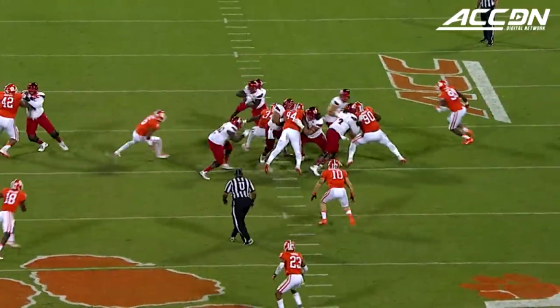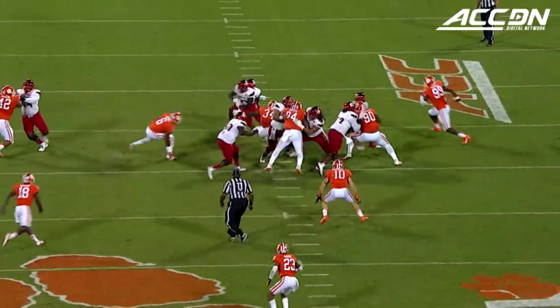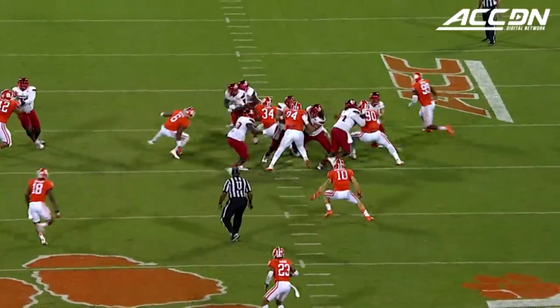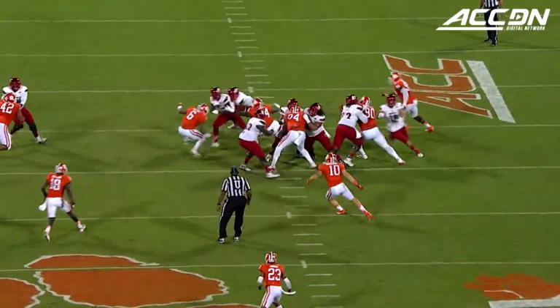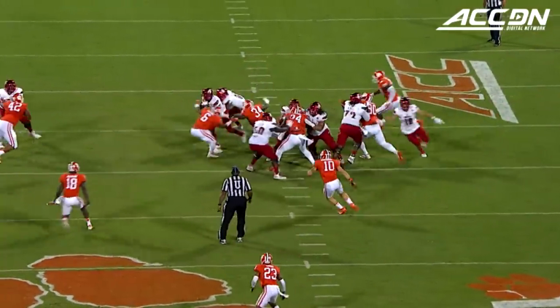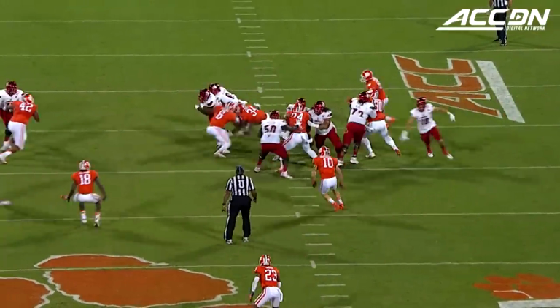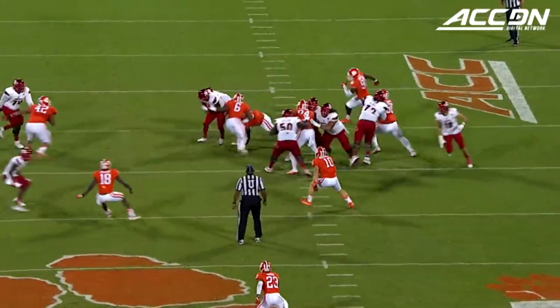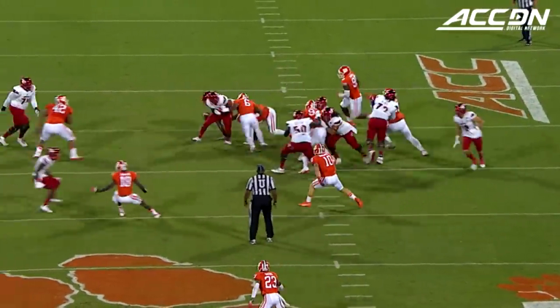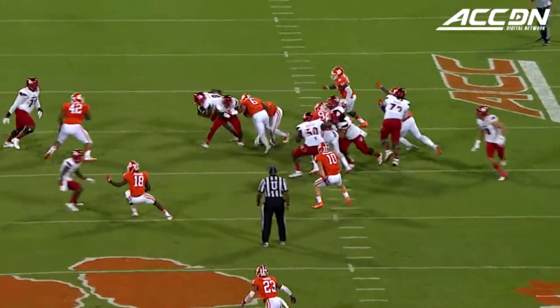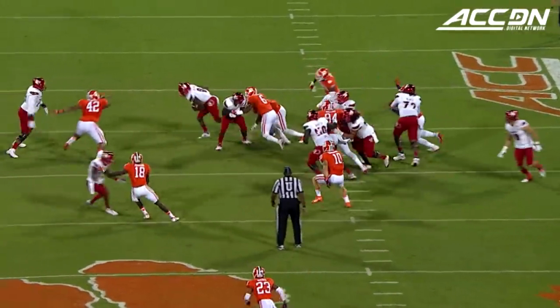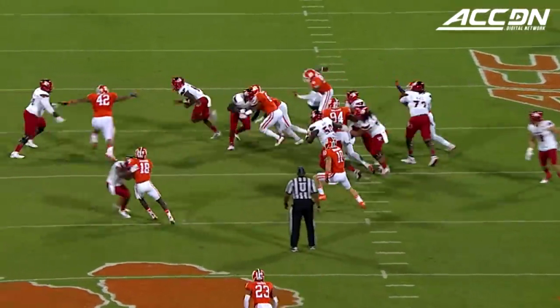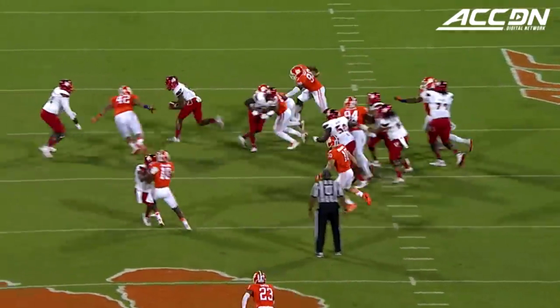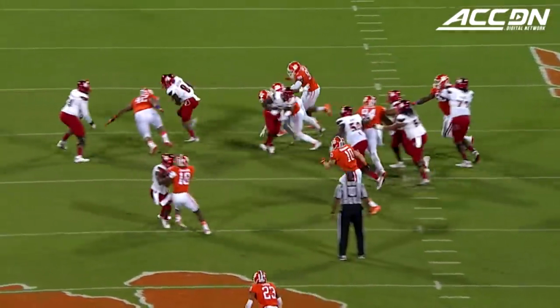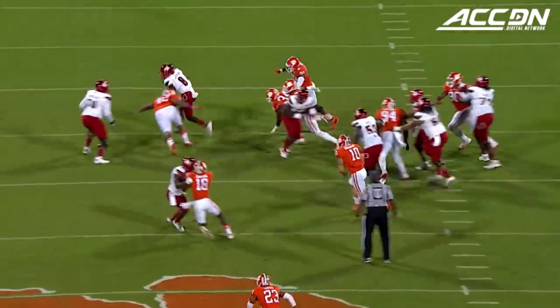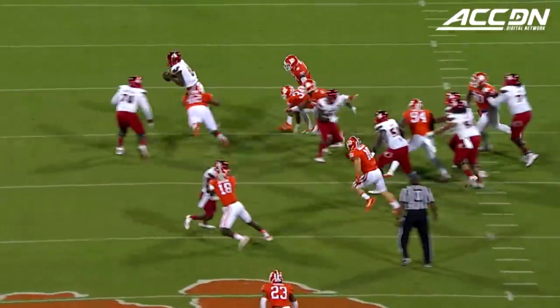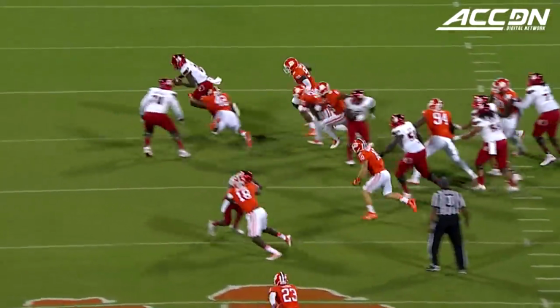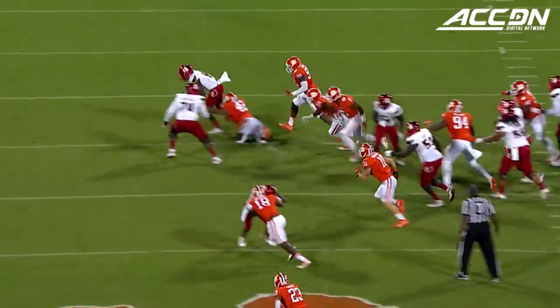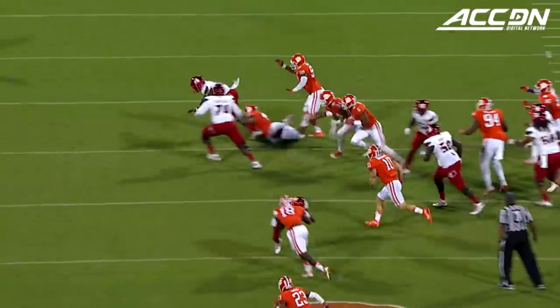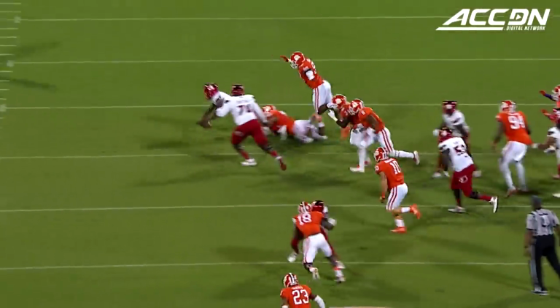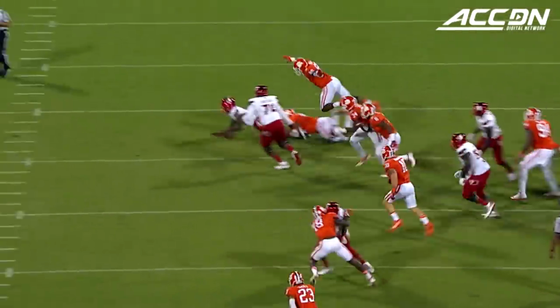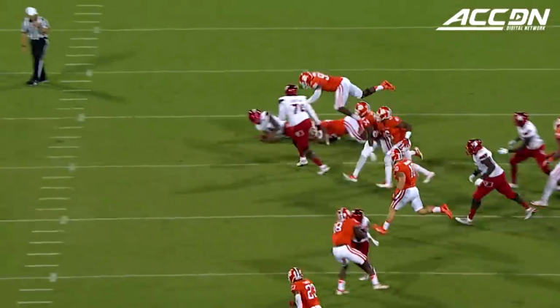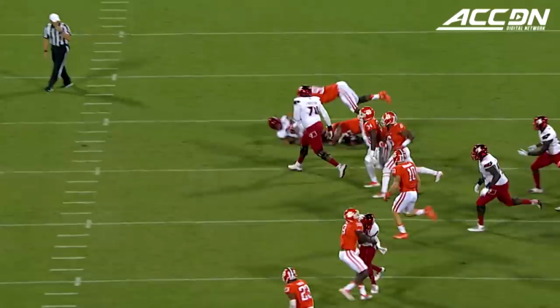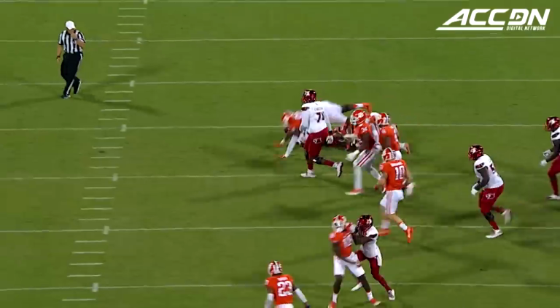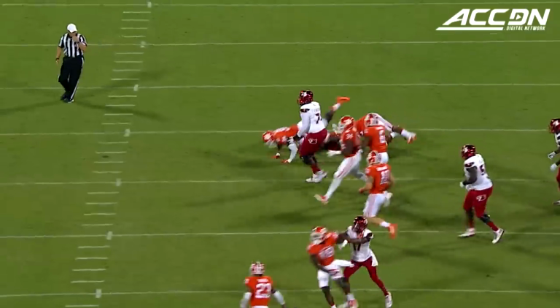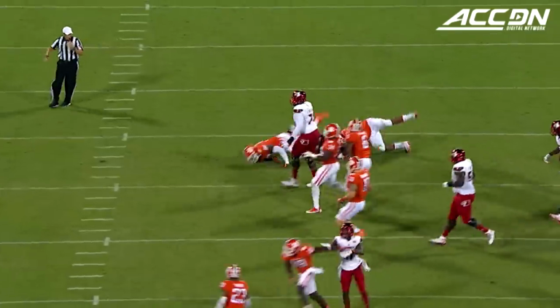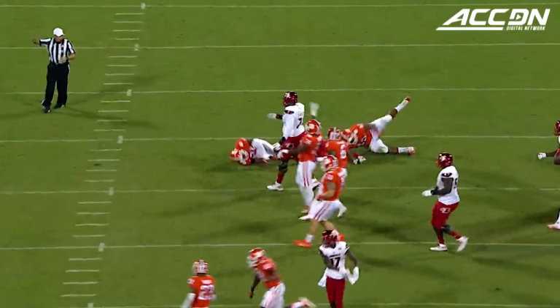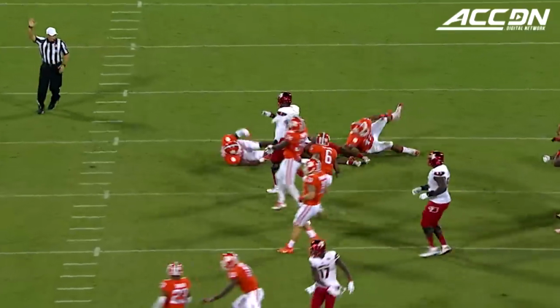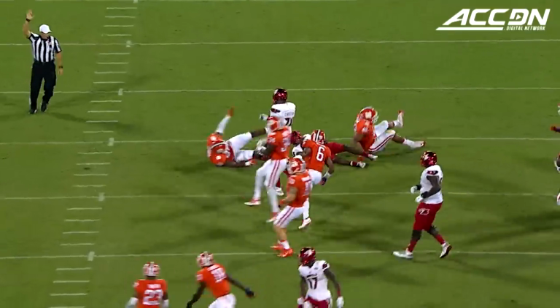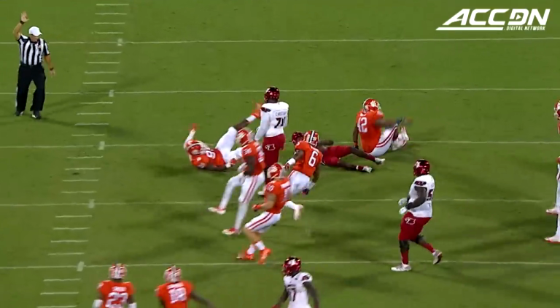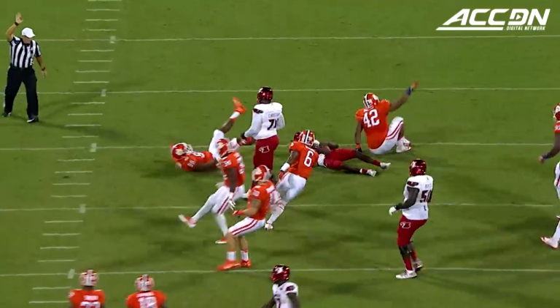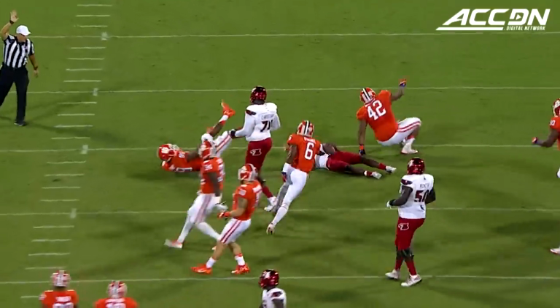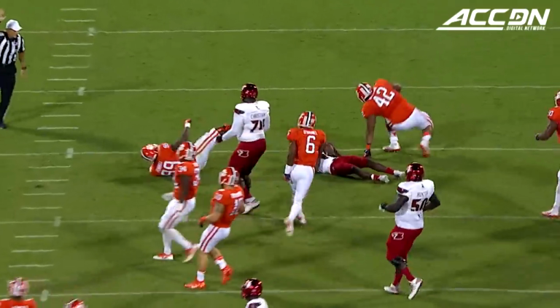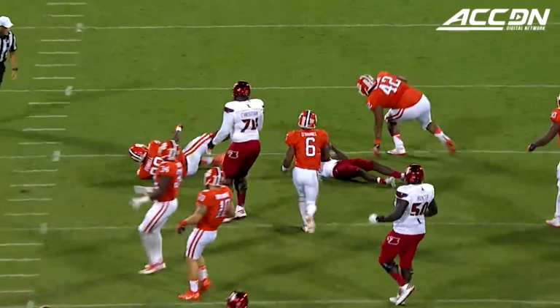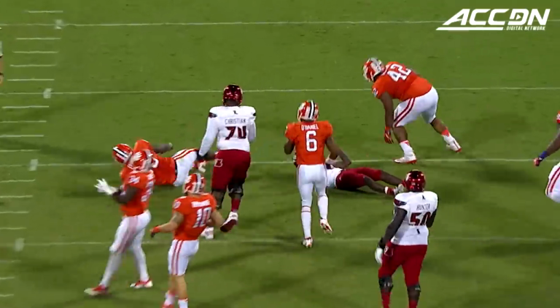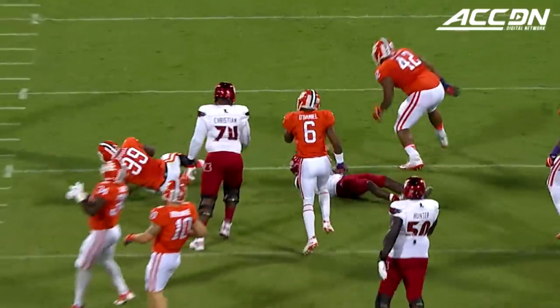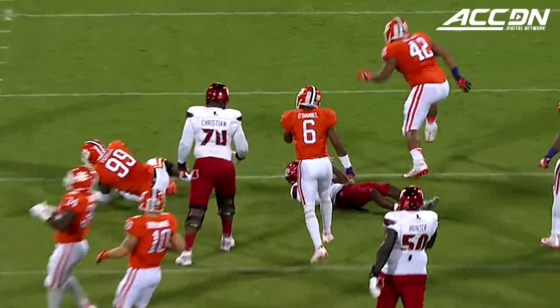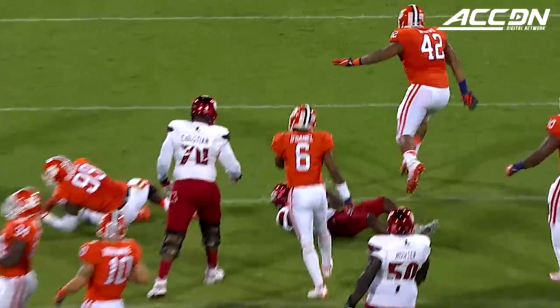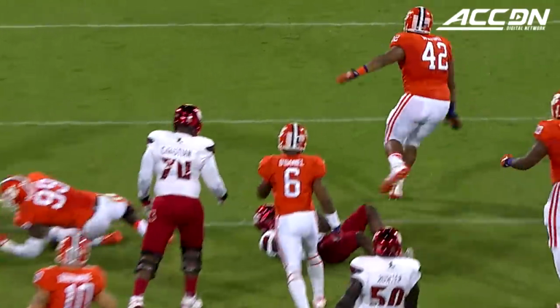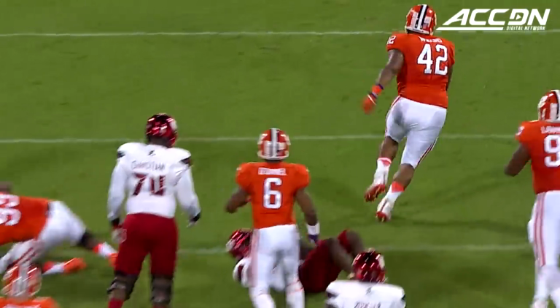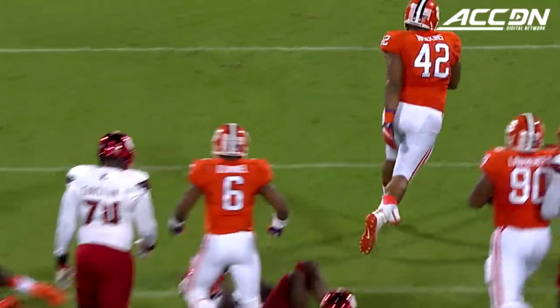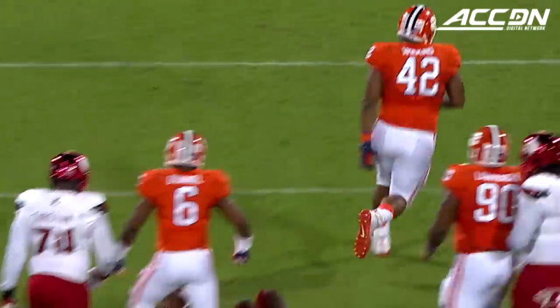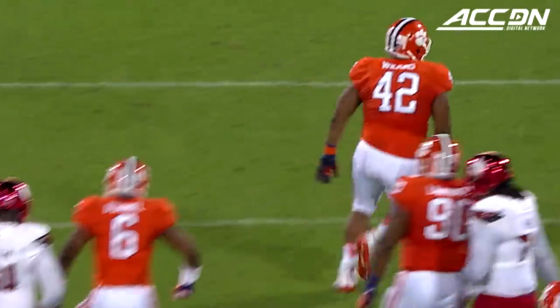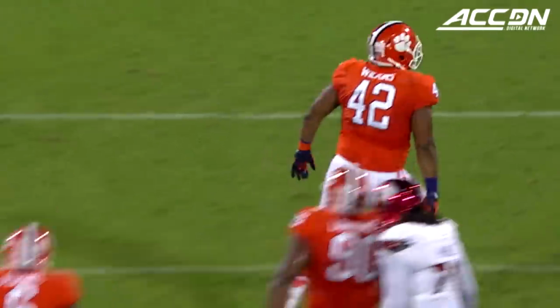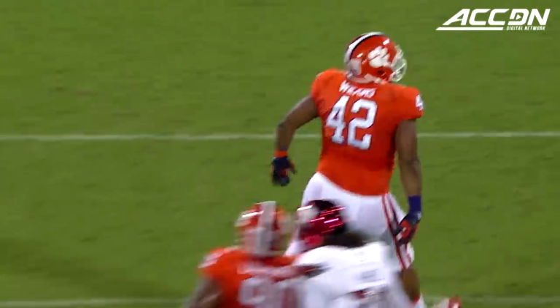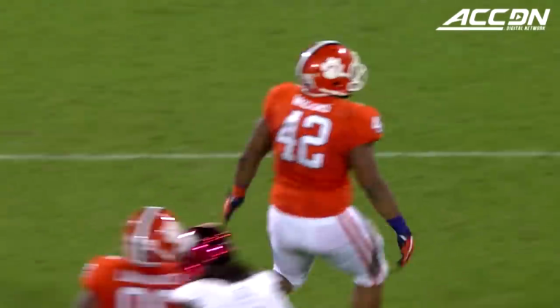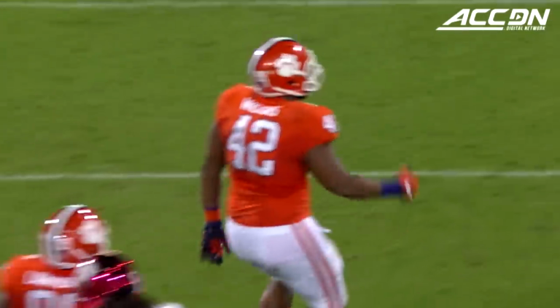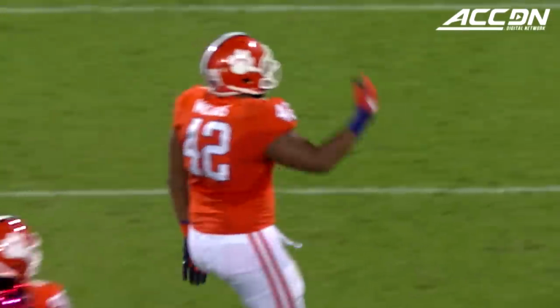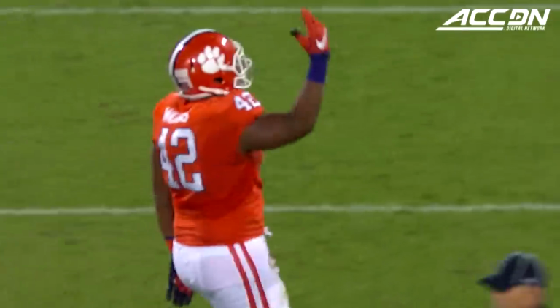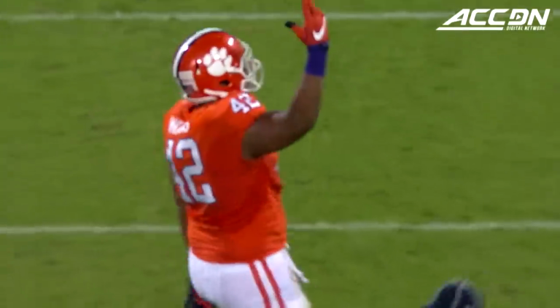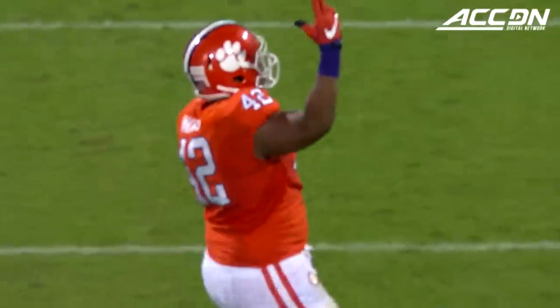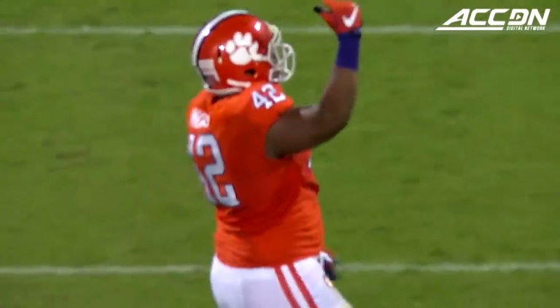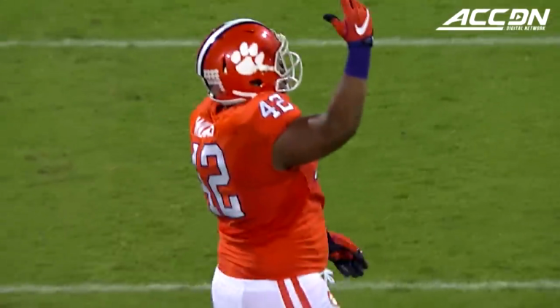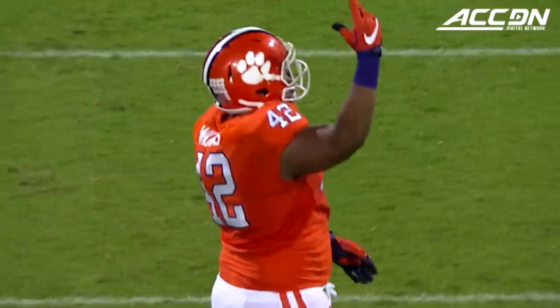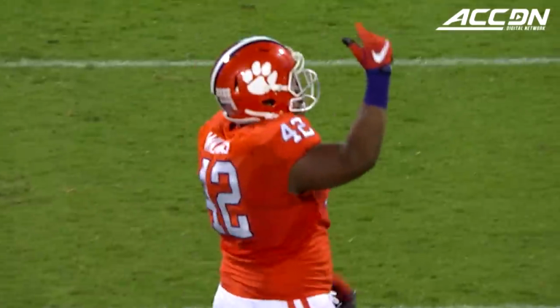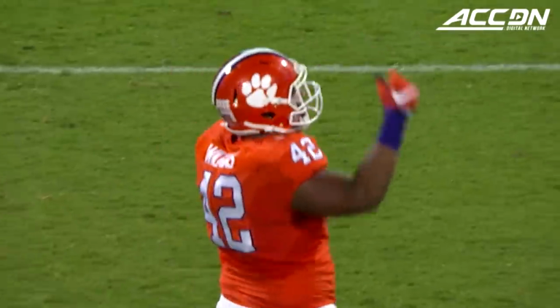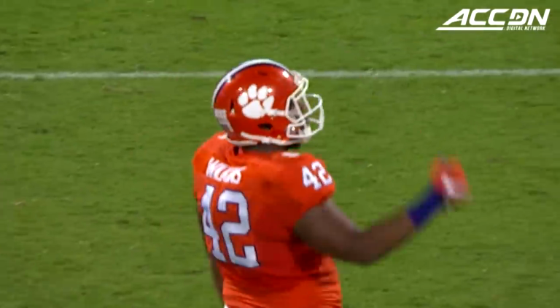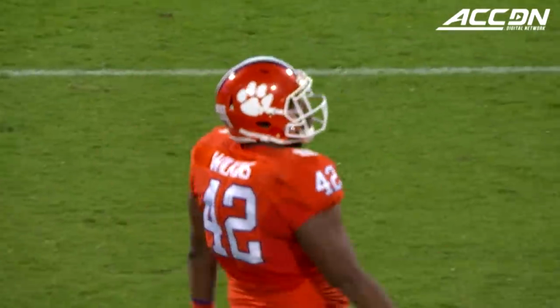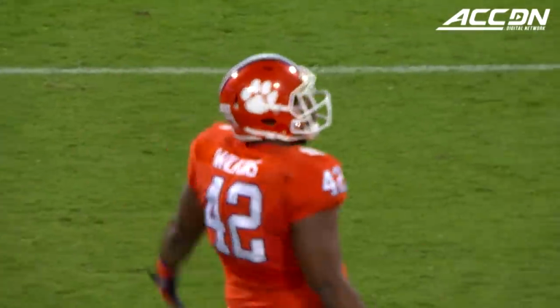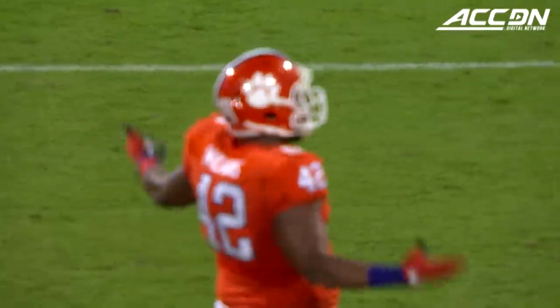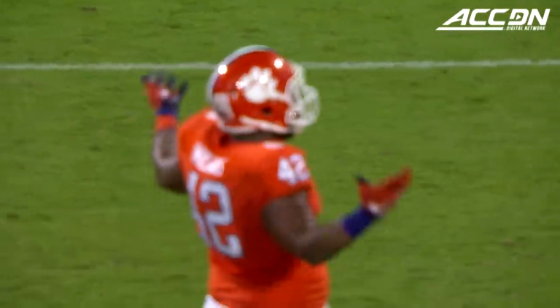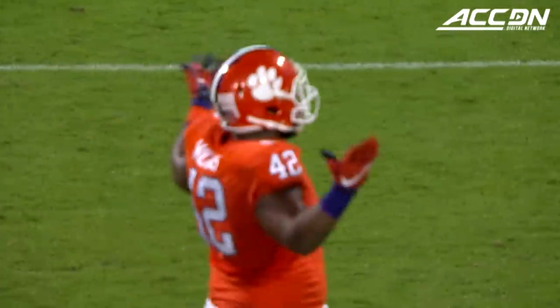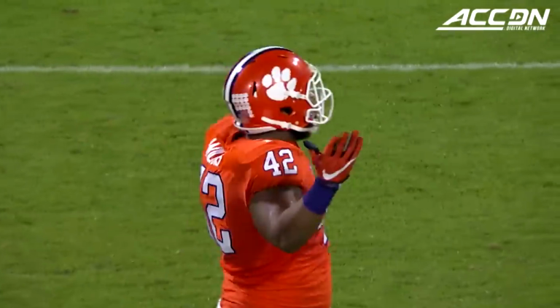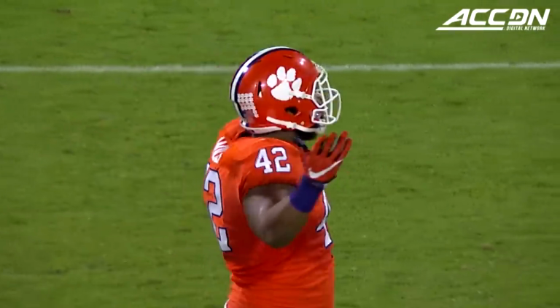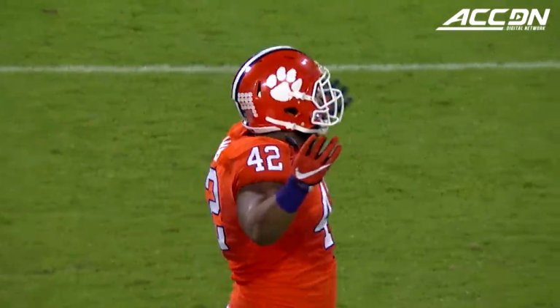Instead, they get out of jail. This time, Jackson keeps it and he's dropped in the backfield by that man again. What a start for Wilkins.